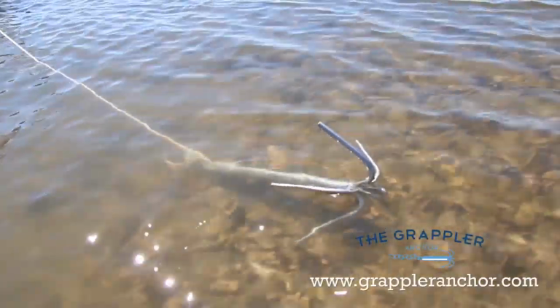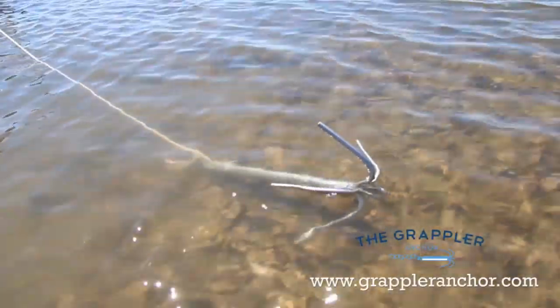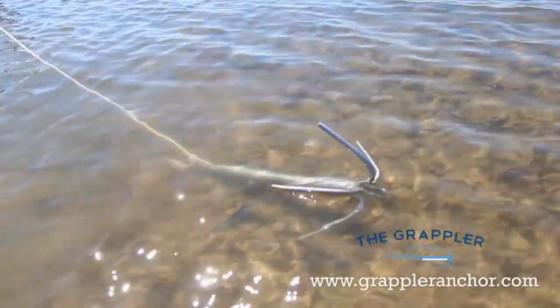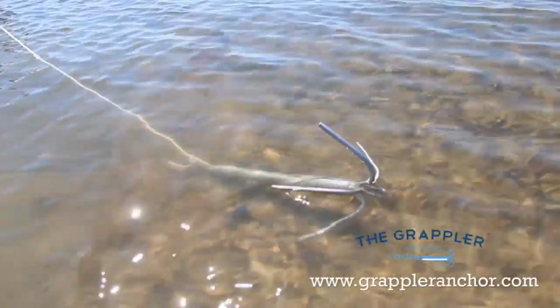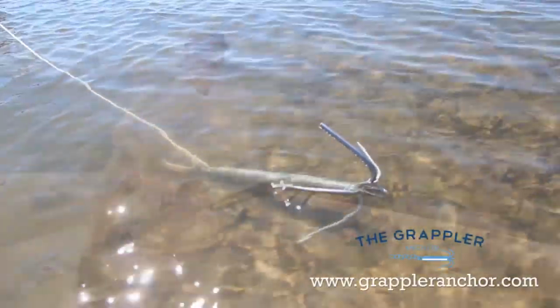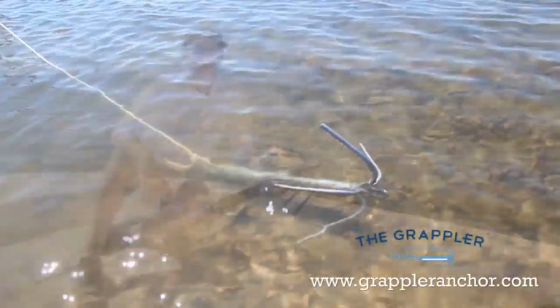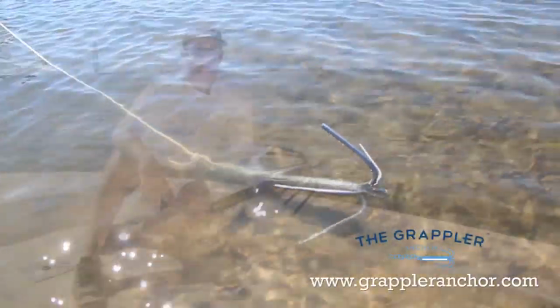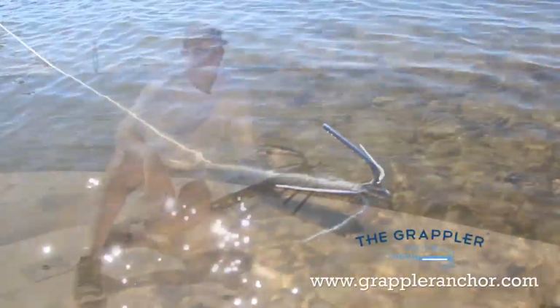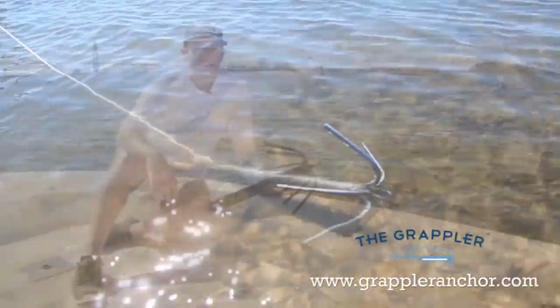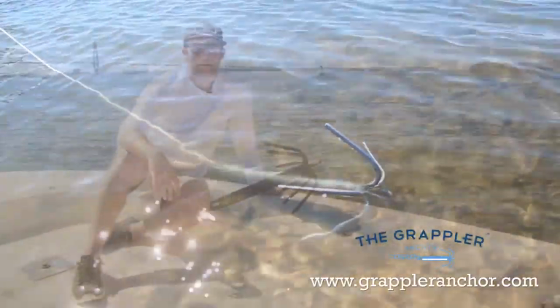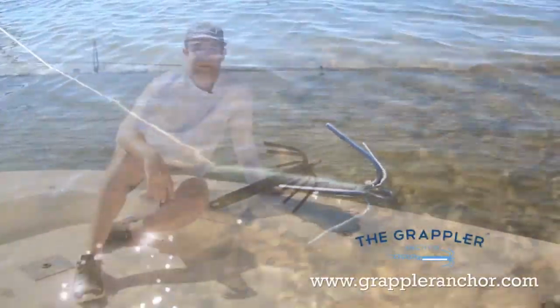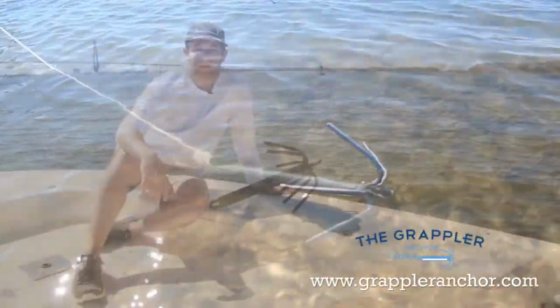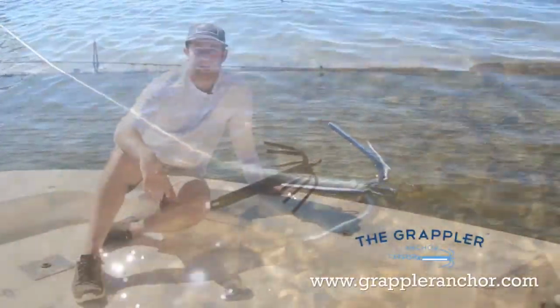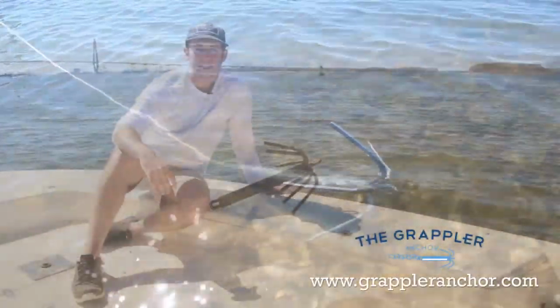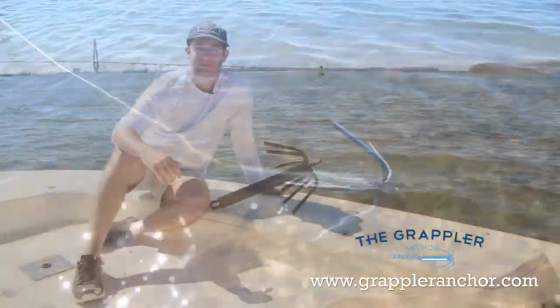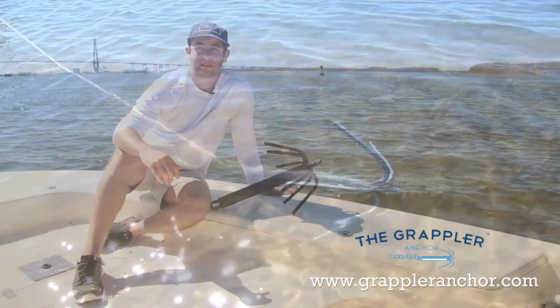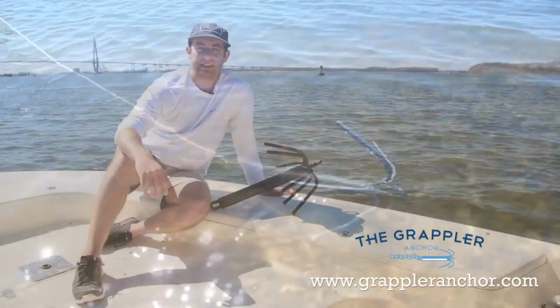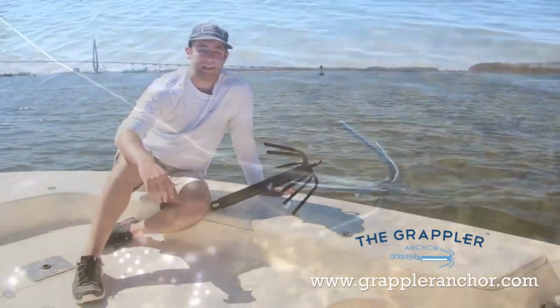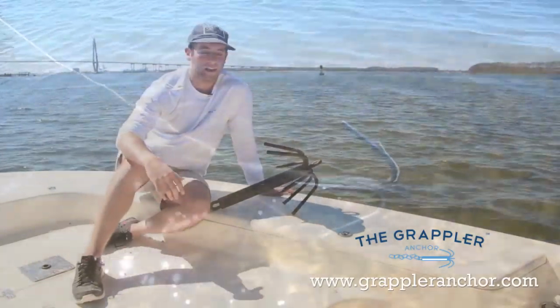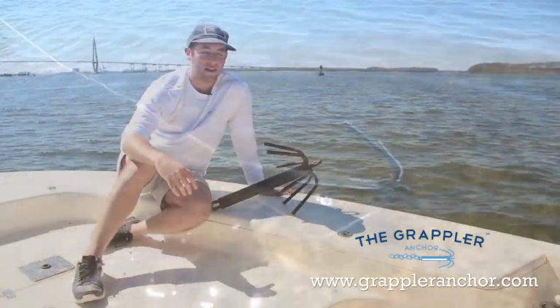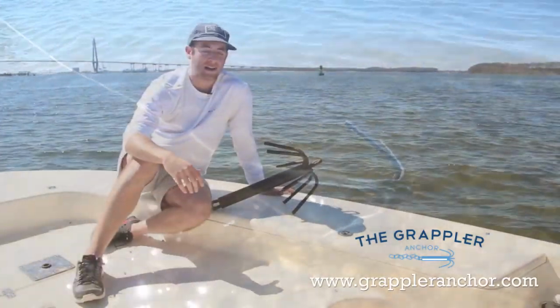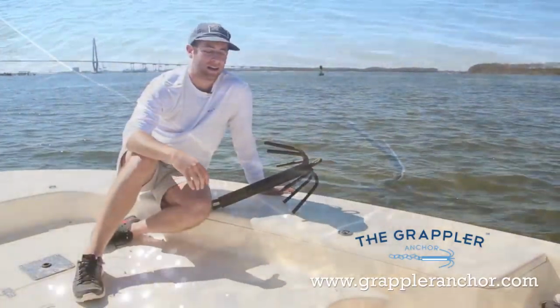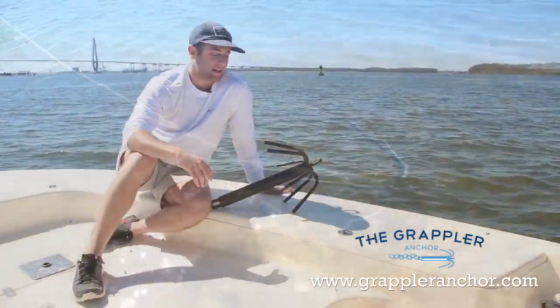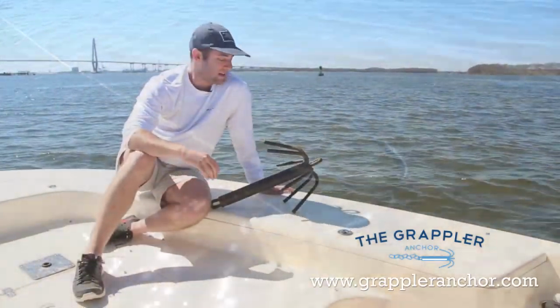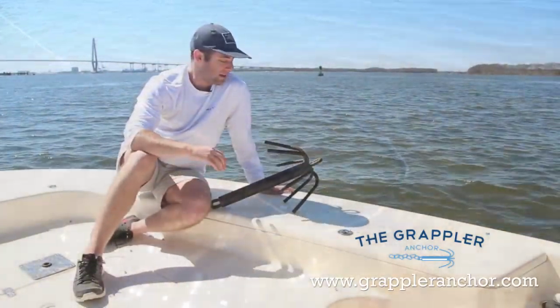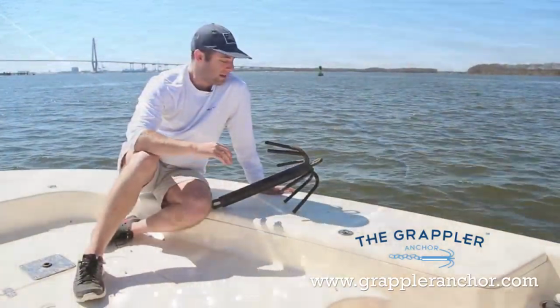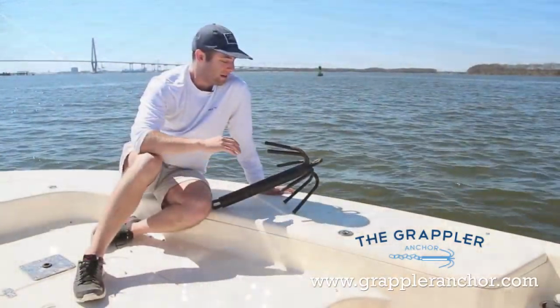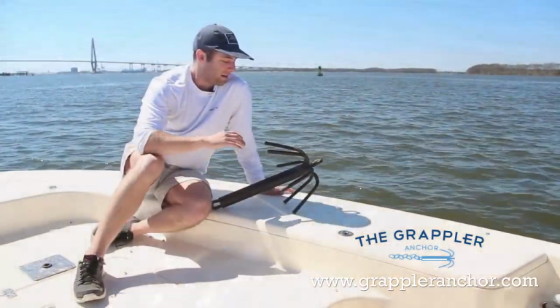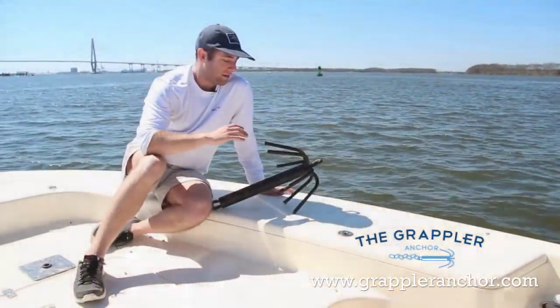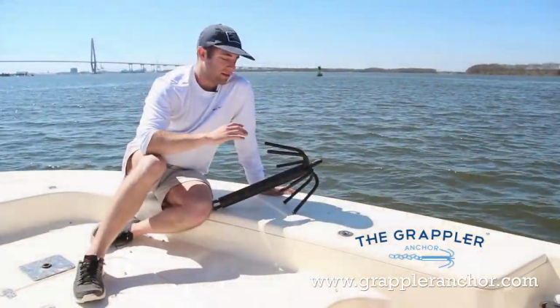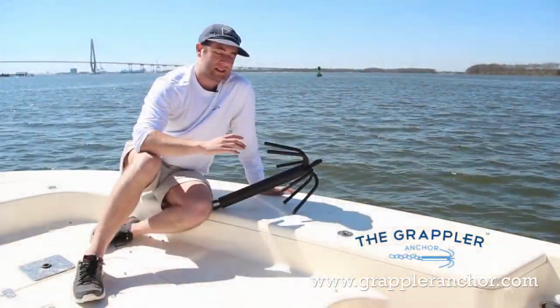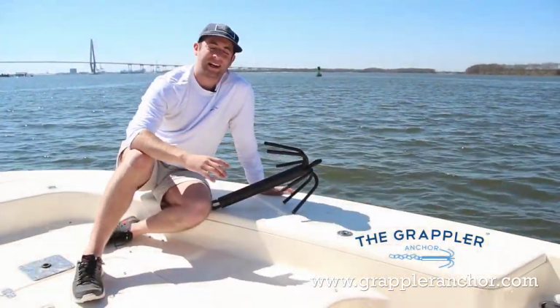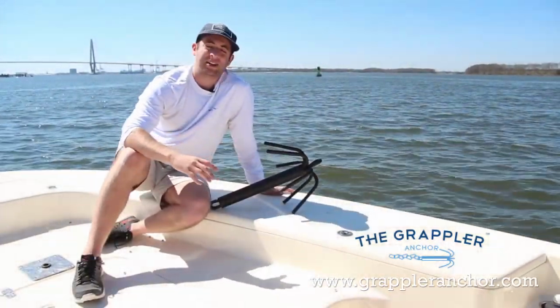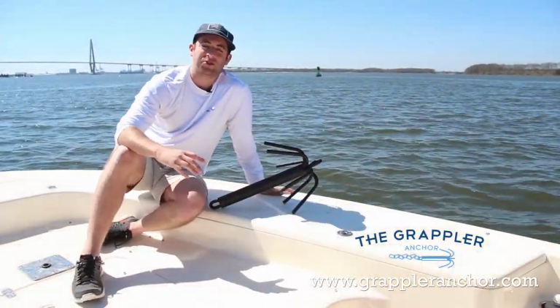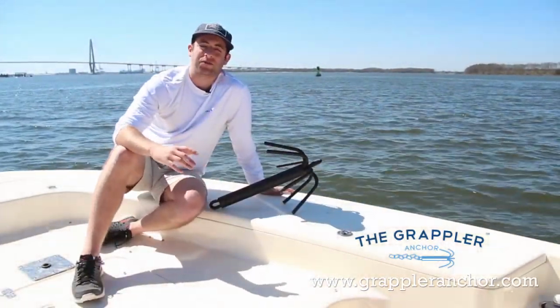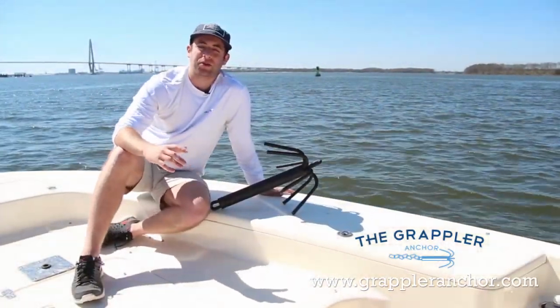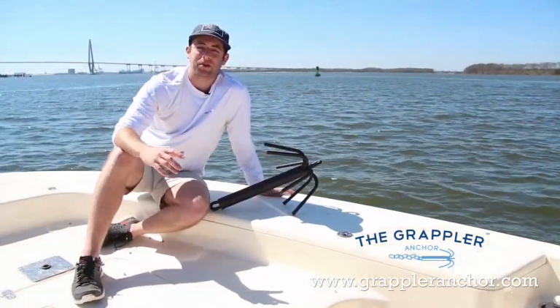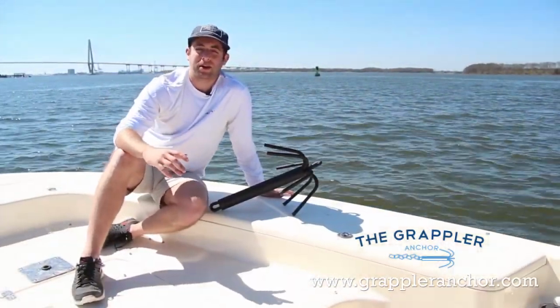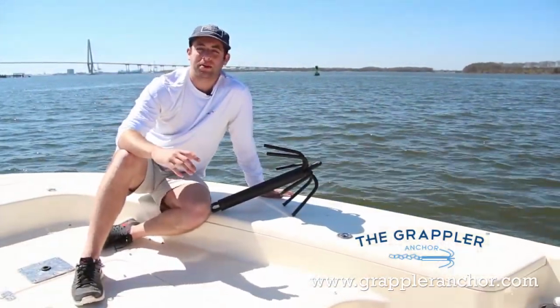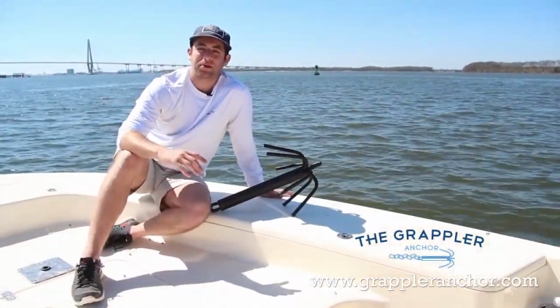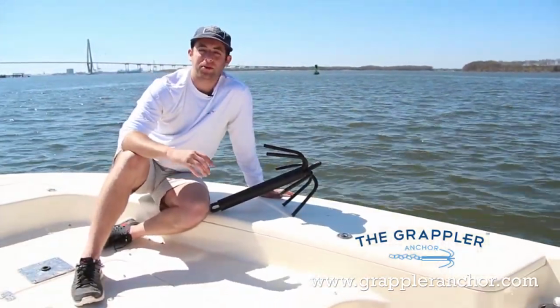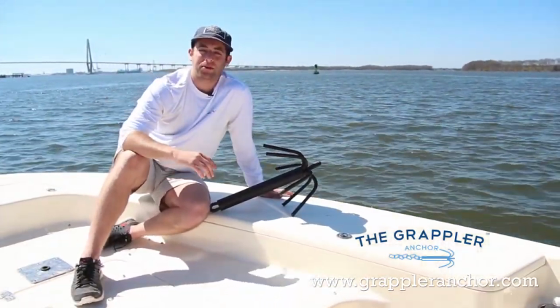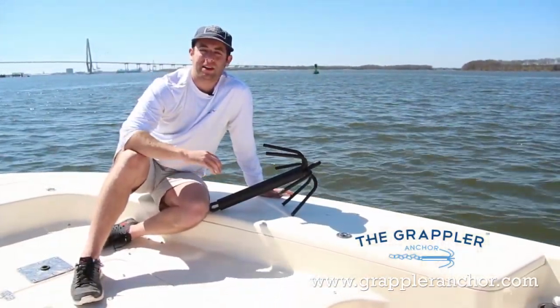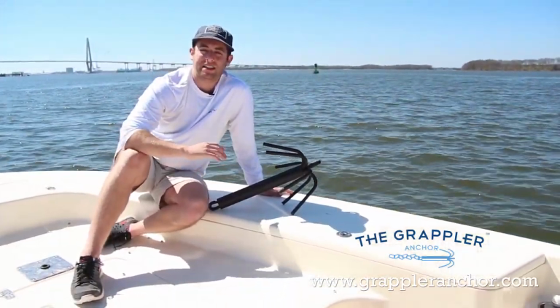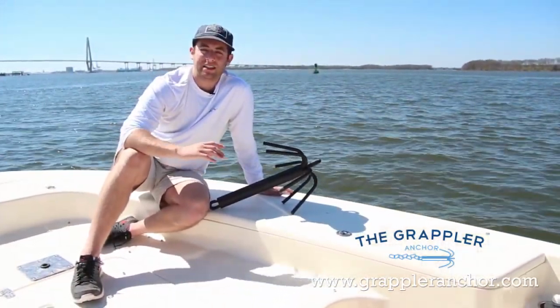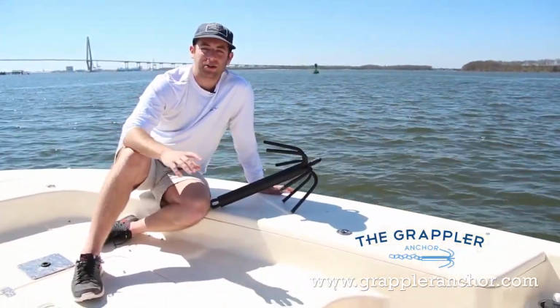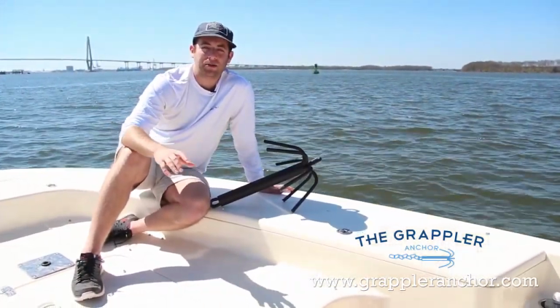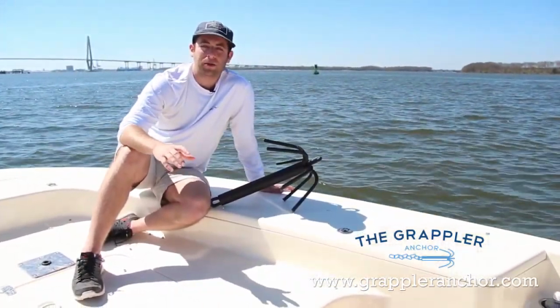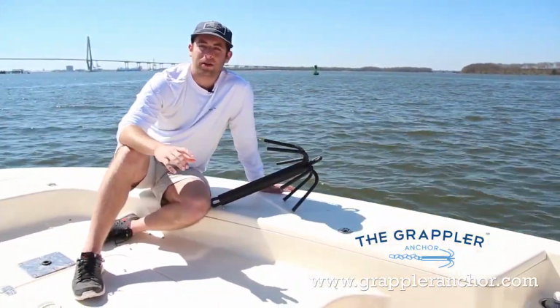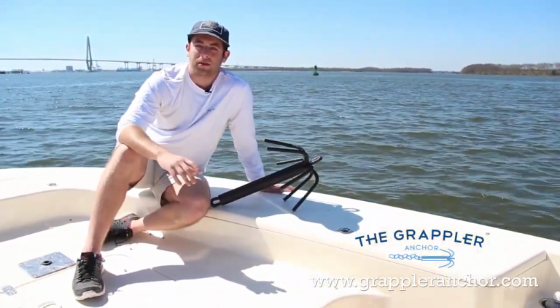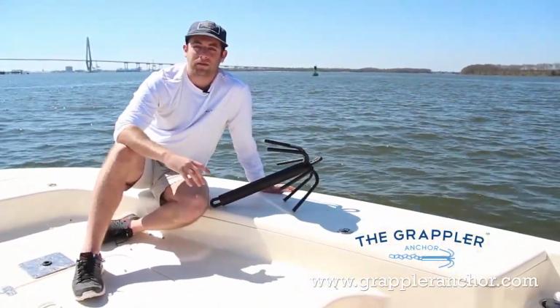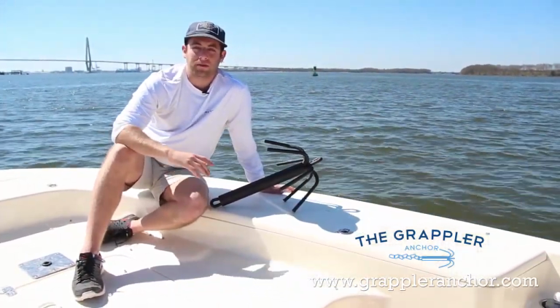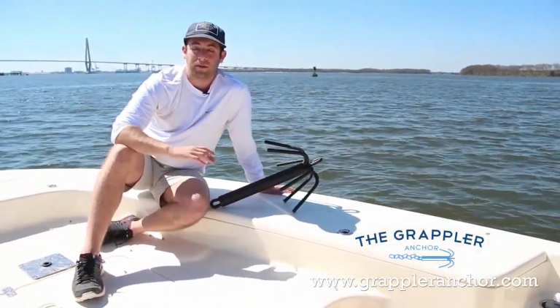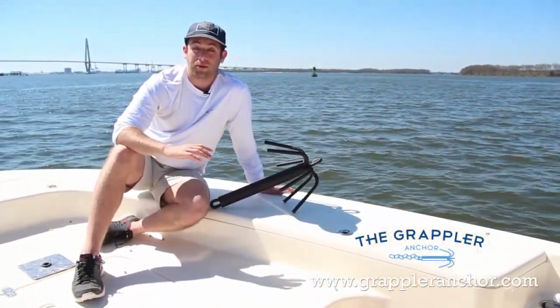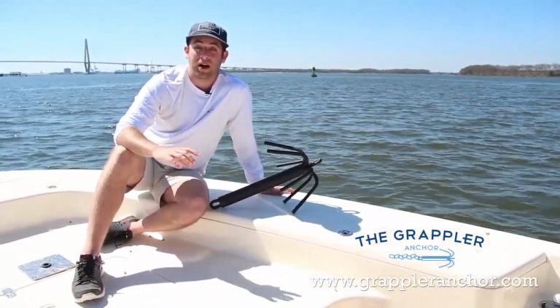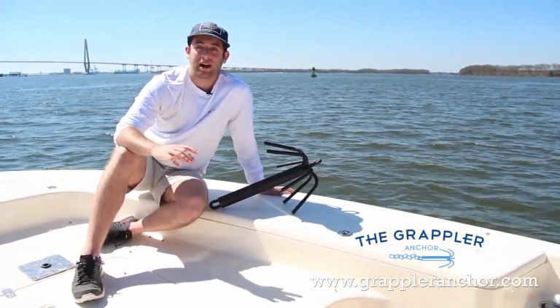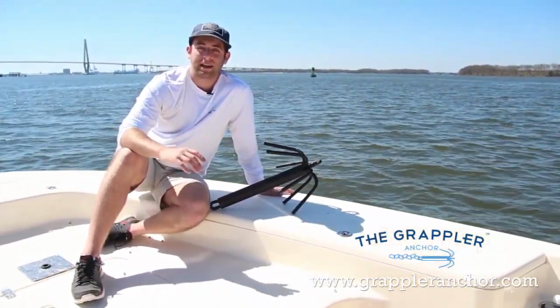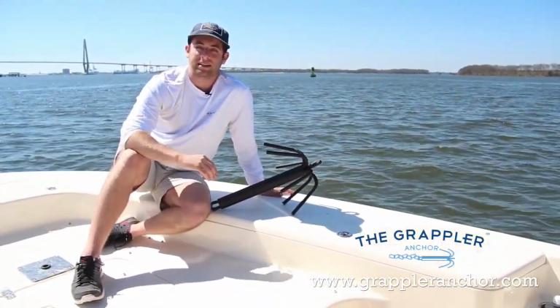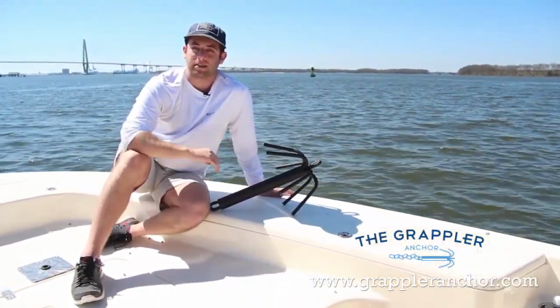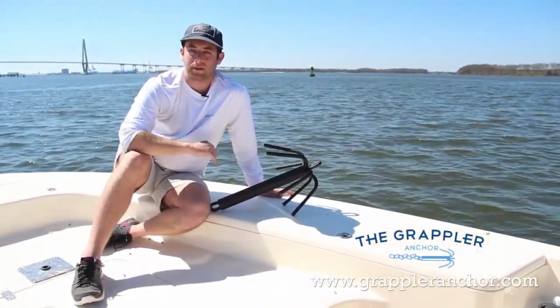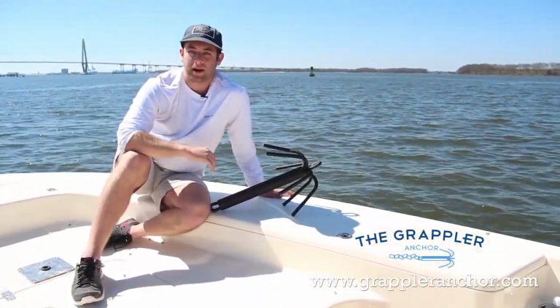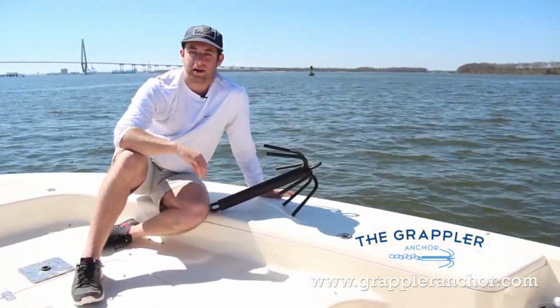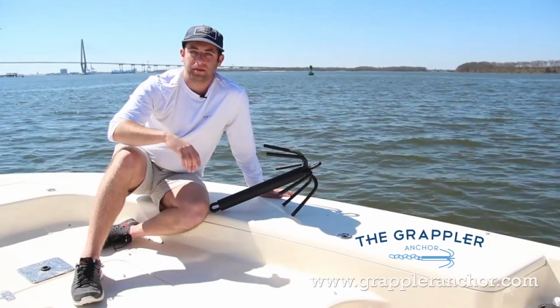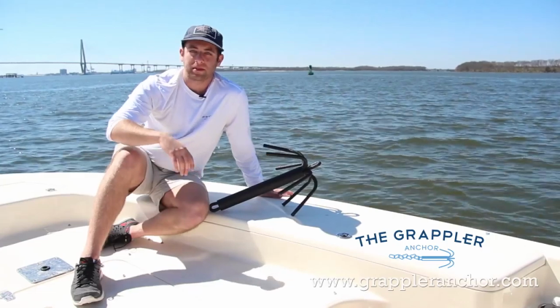When your anchor seems impossibly stuck, the tines are fully bendable, releasing you from the rockiest of bottoms.